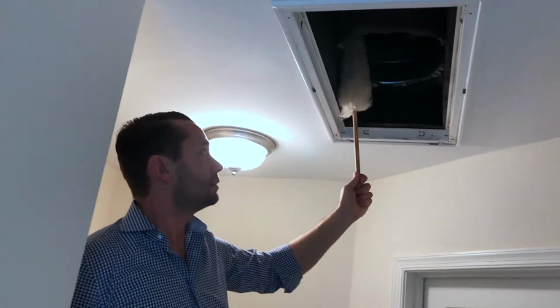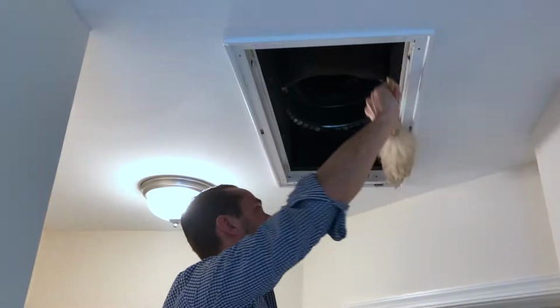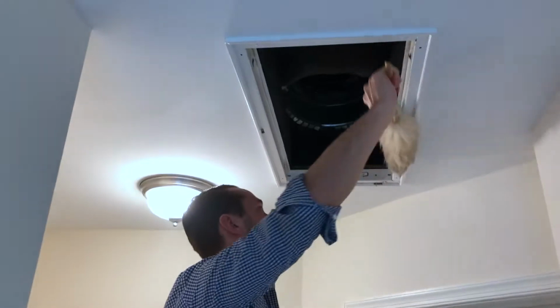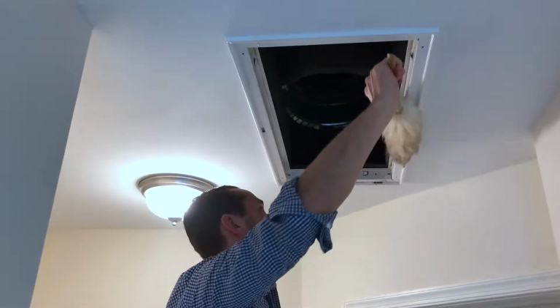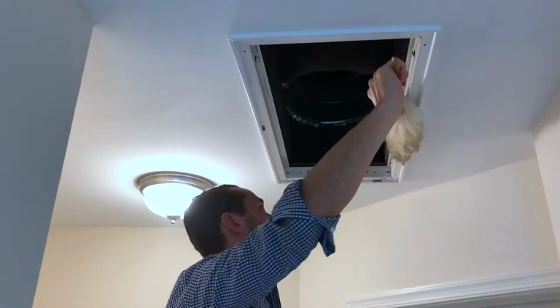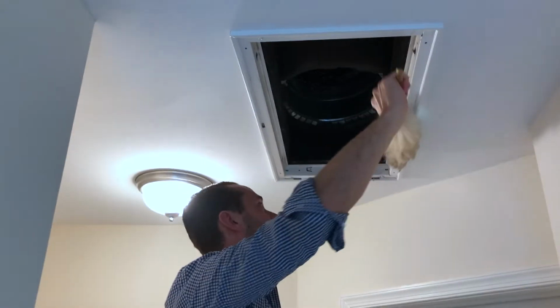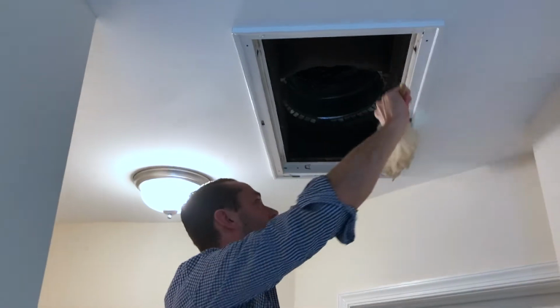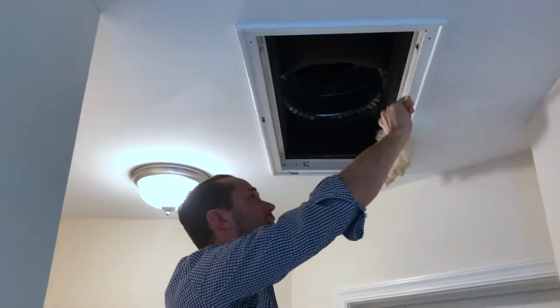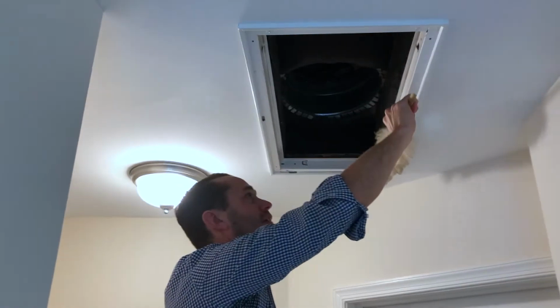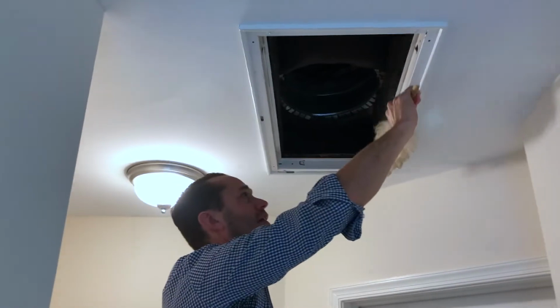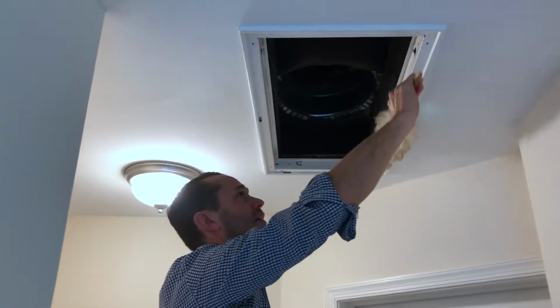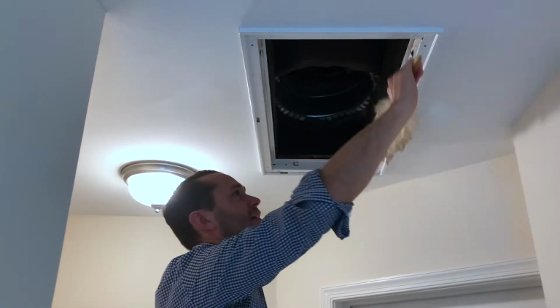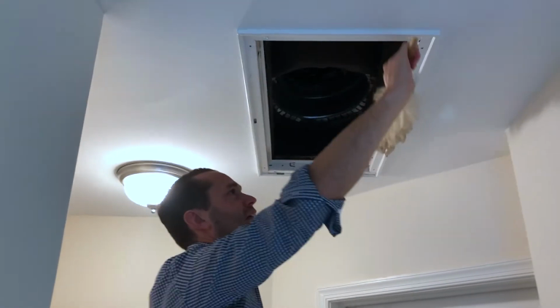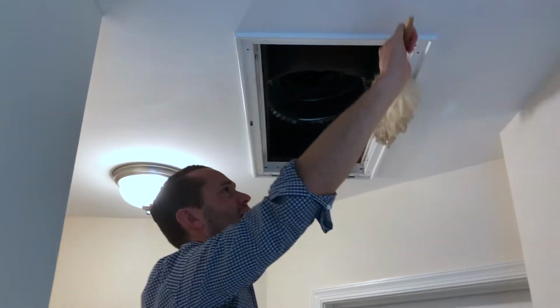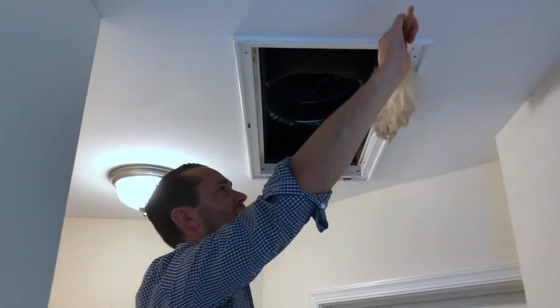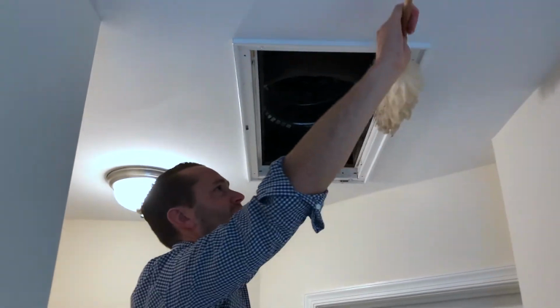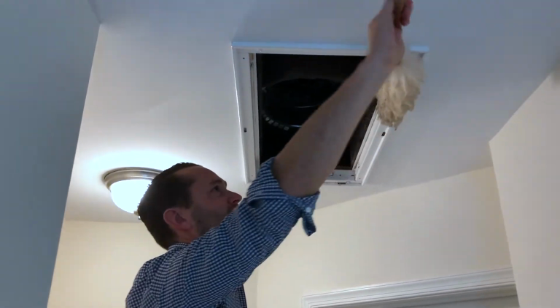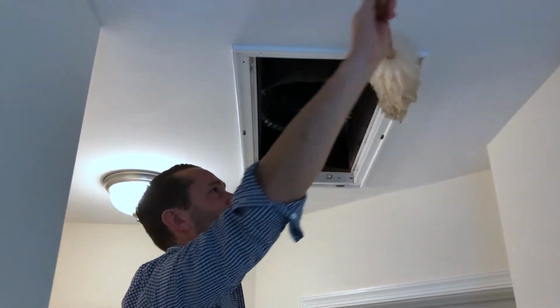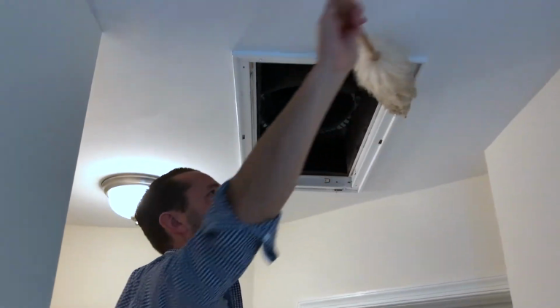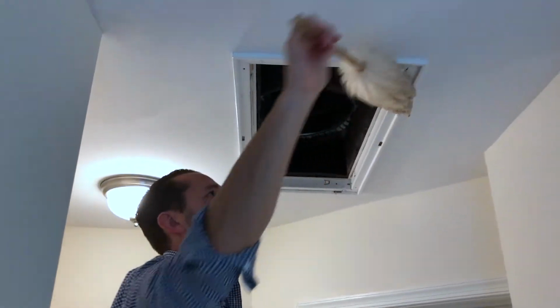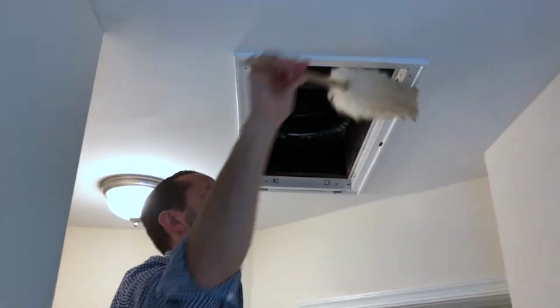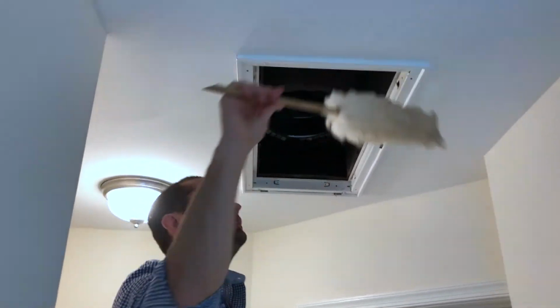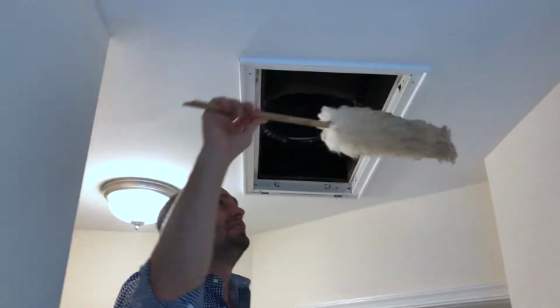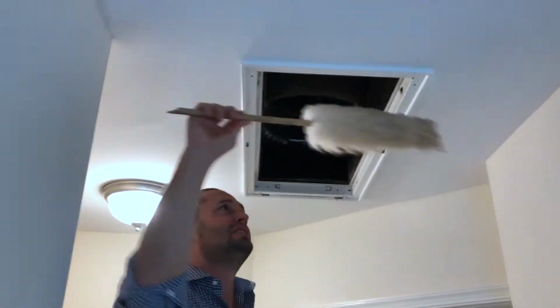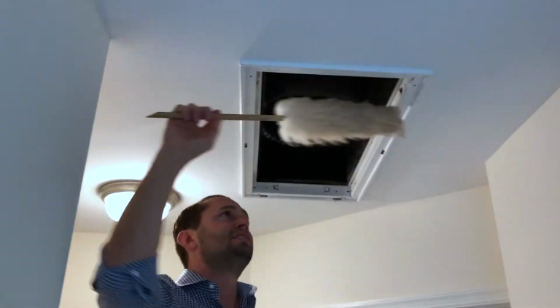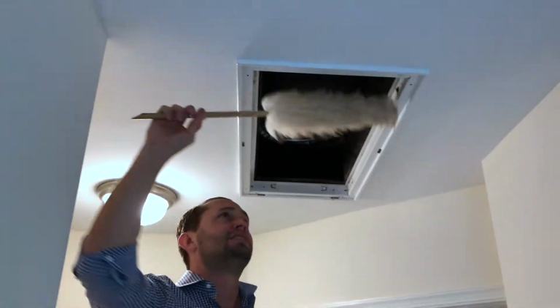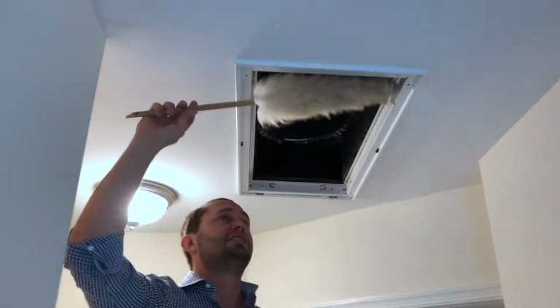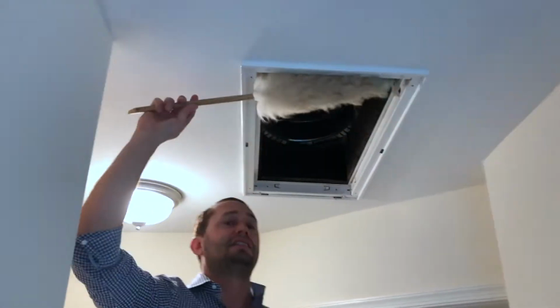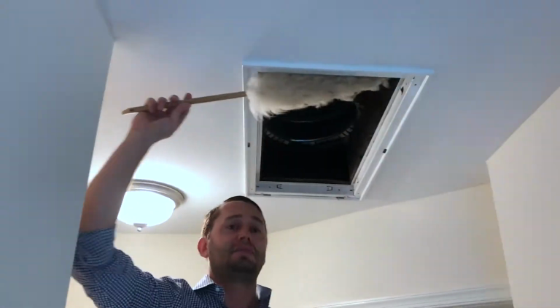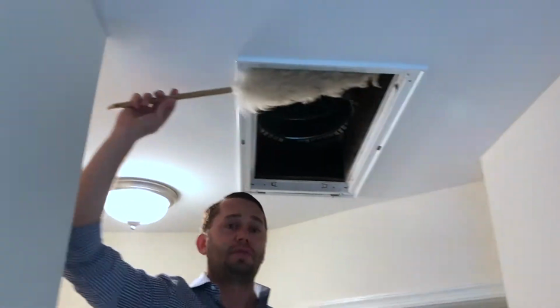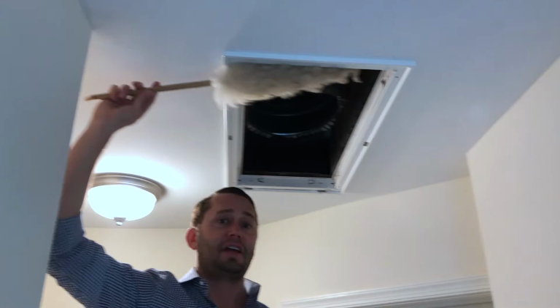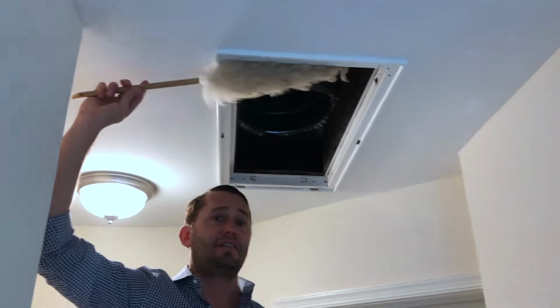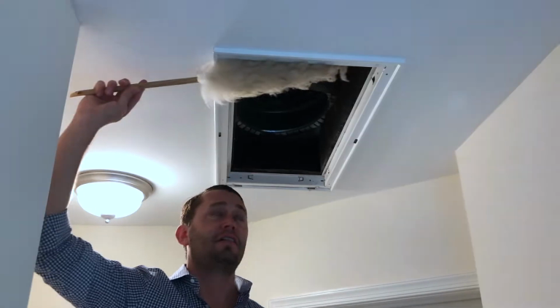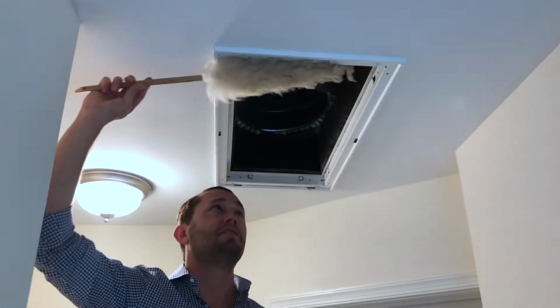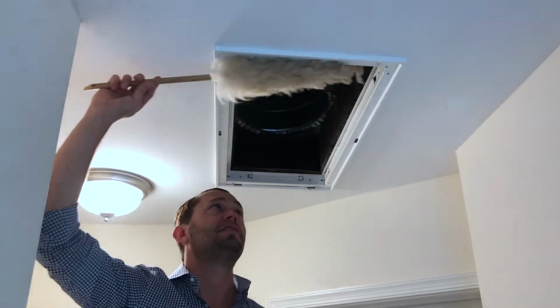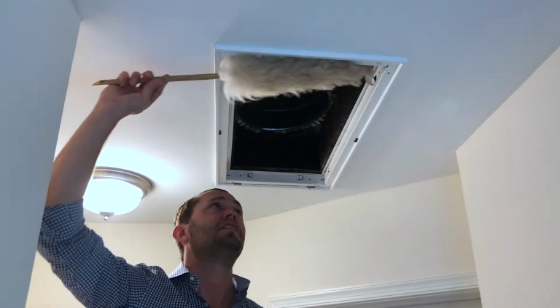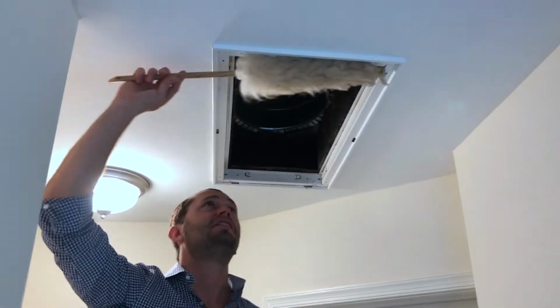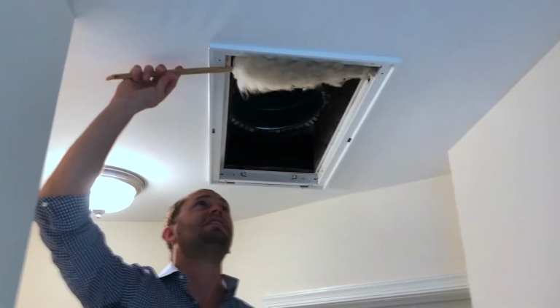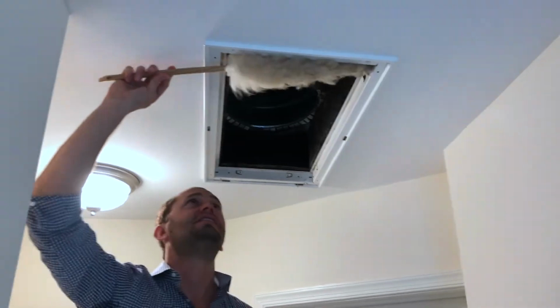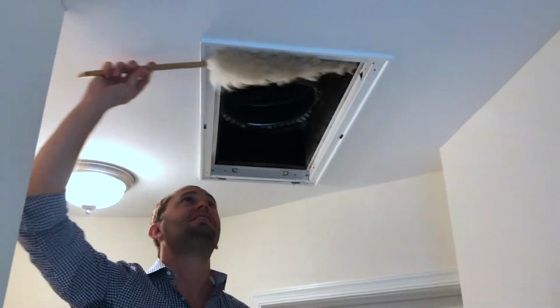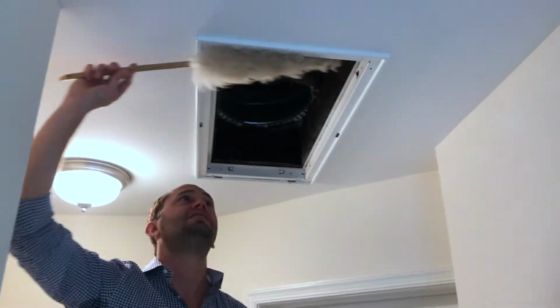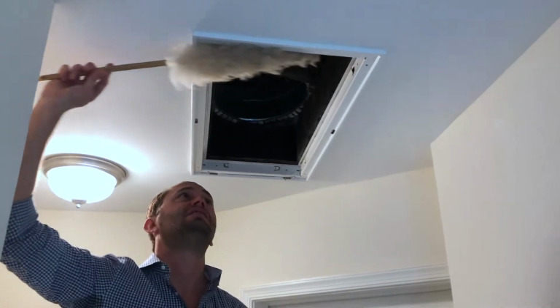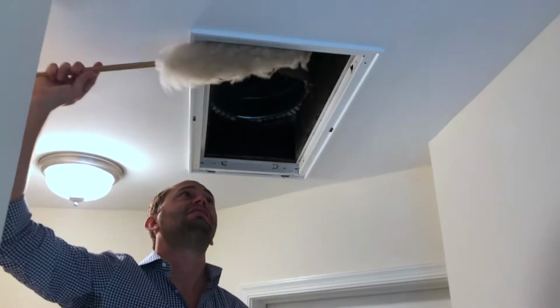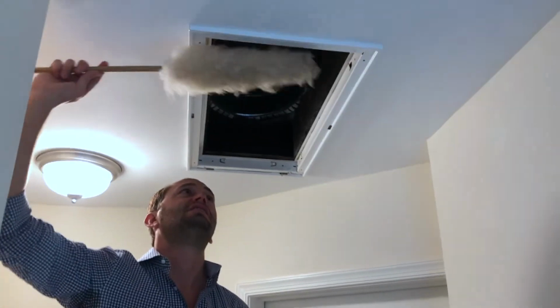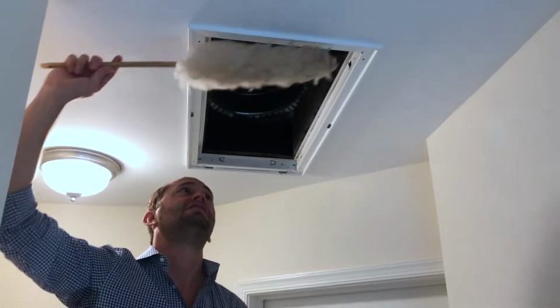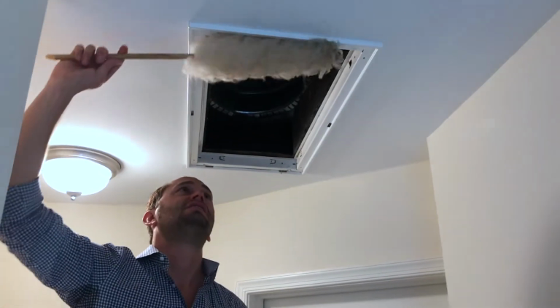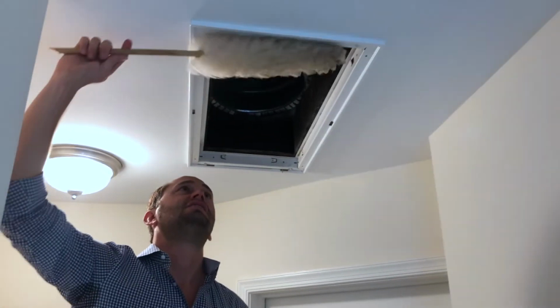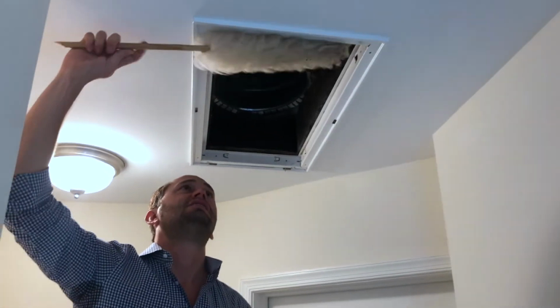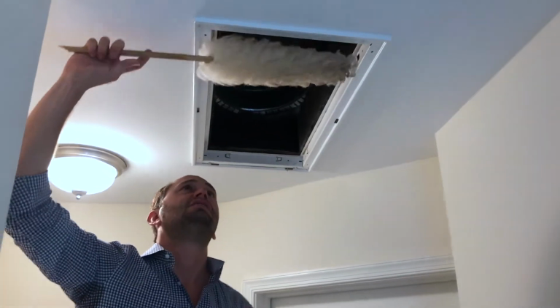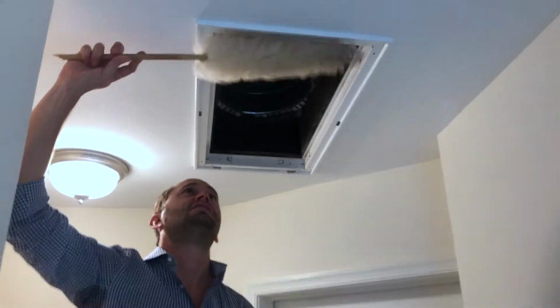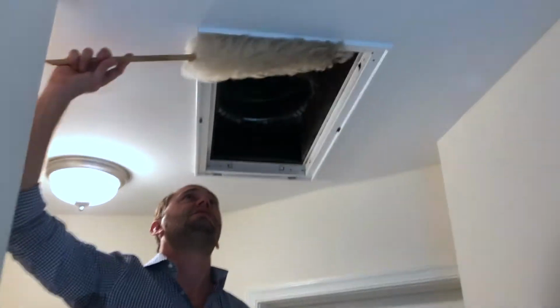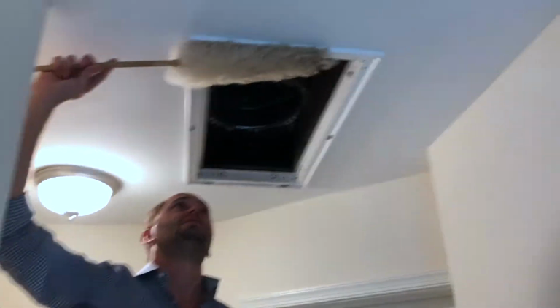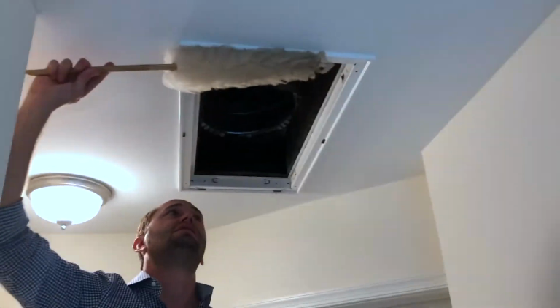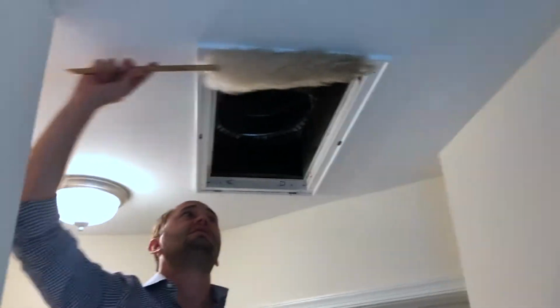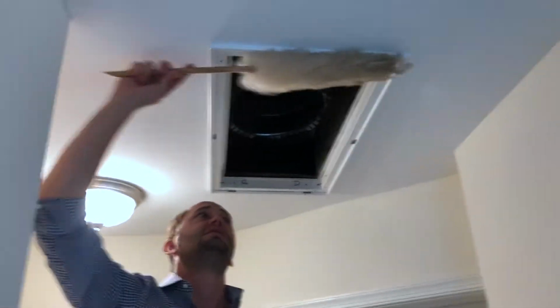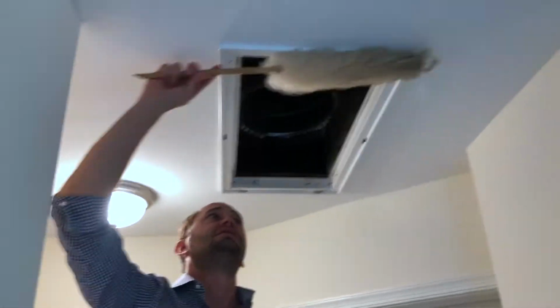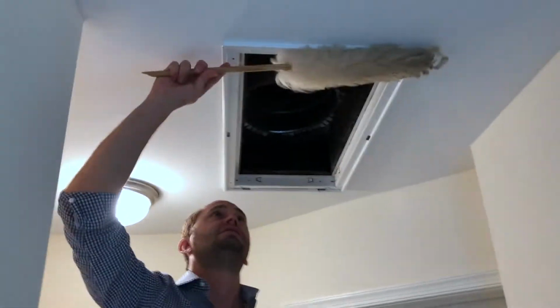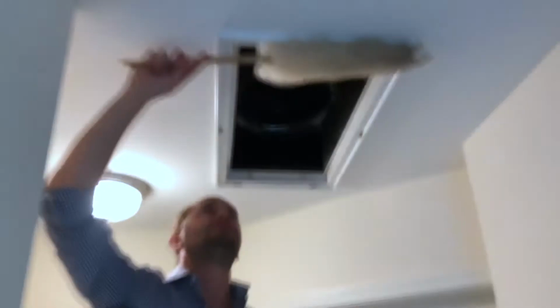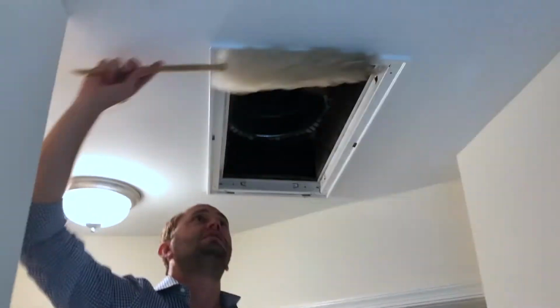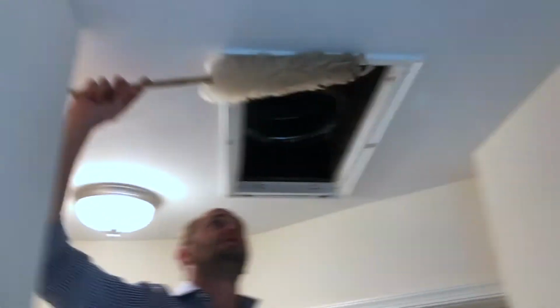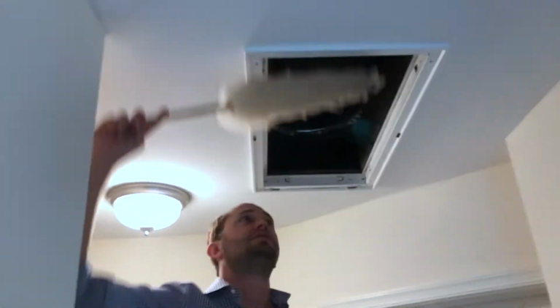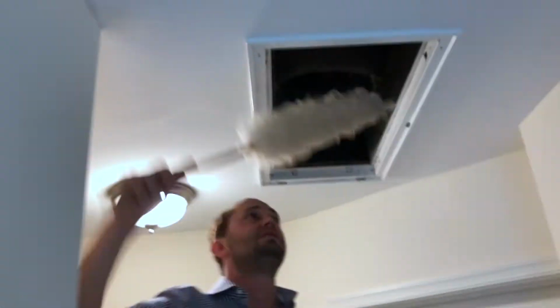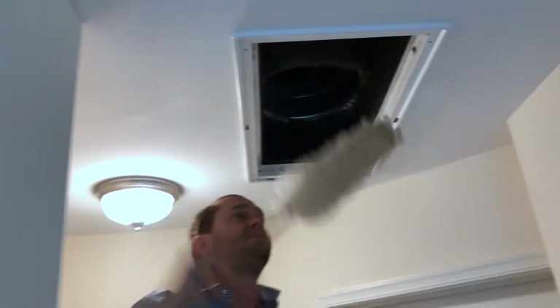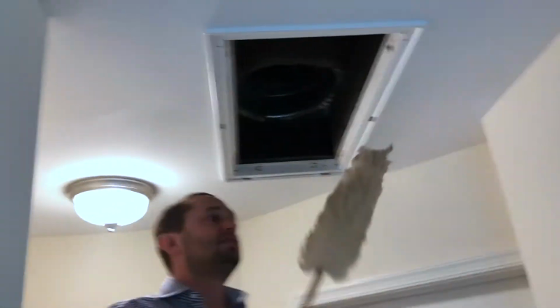It's gross, right? This is pretty gross. That's why you need an air filter.